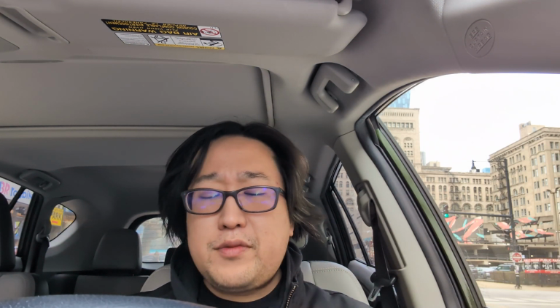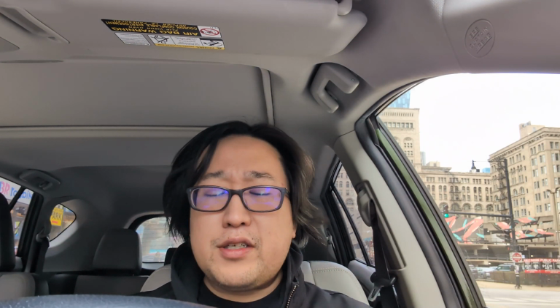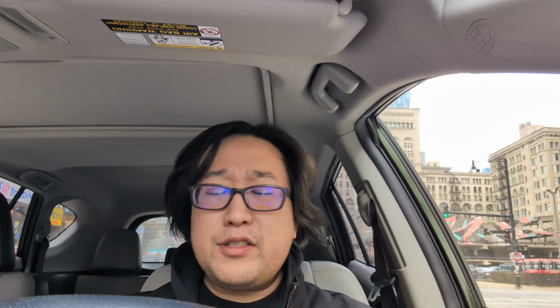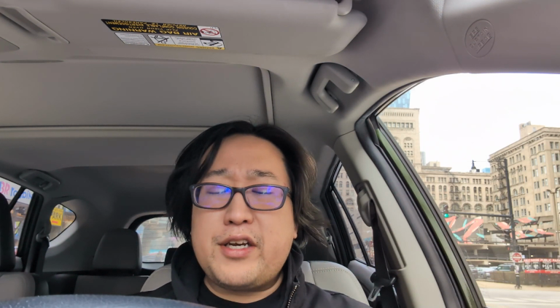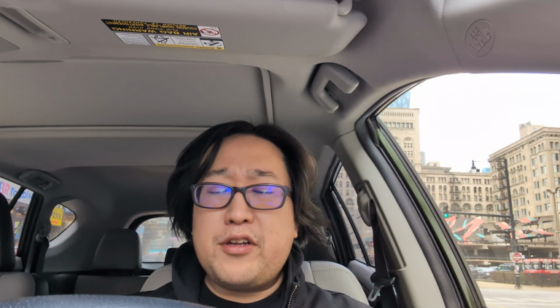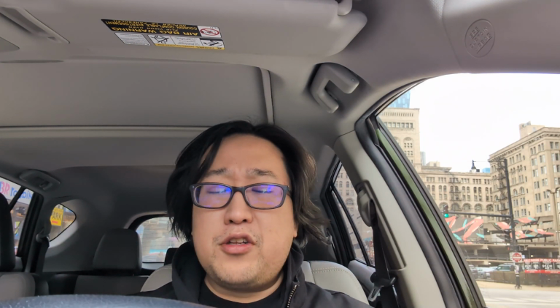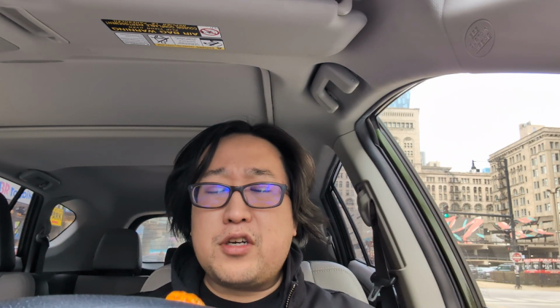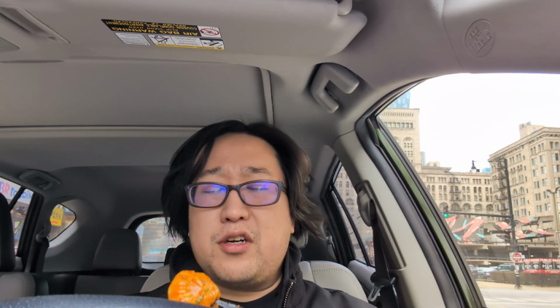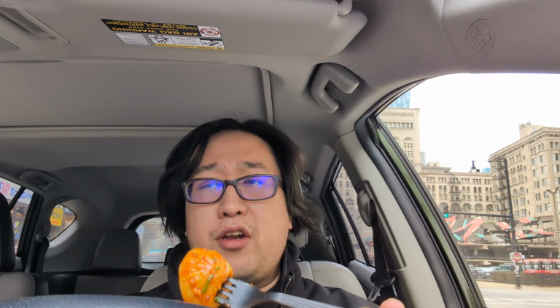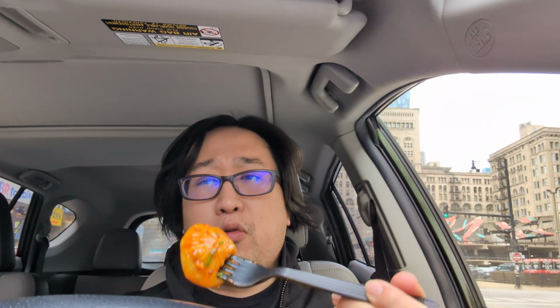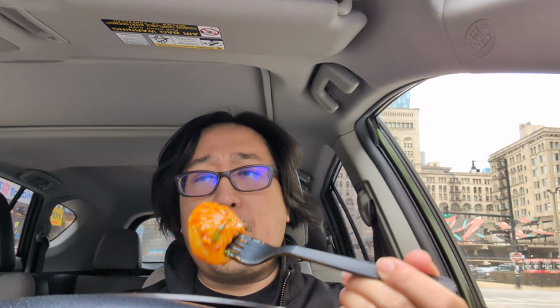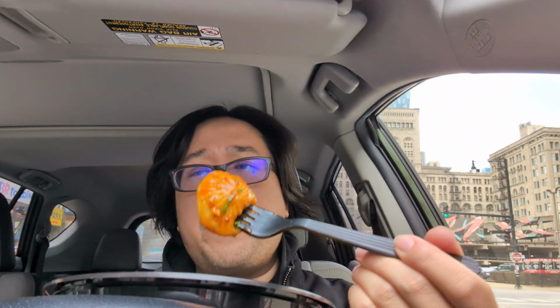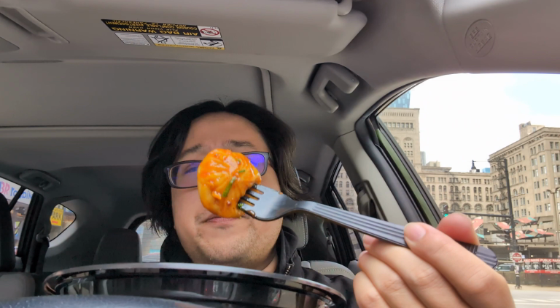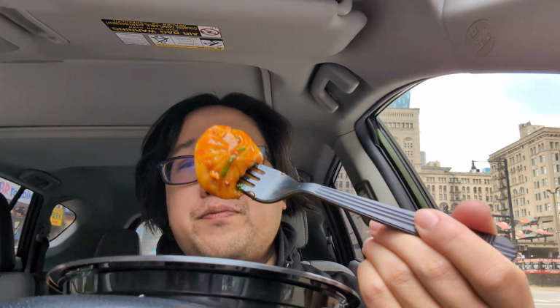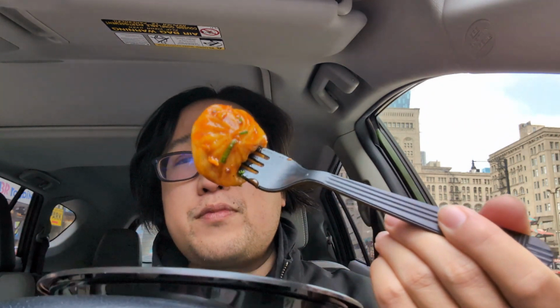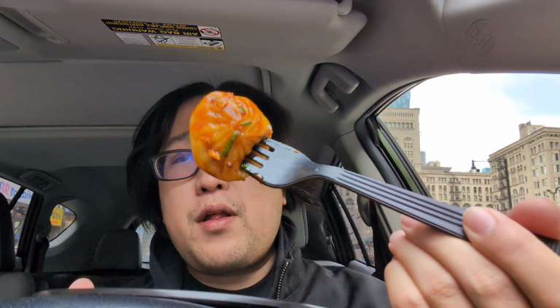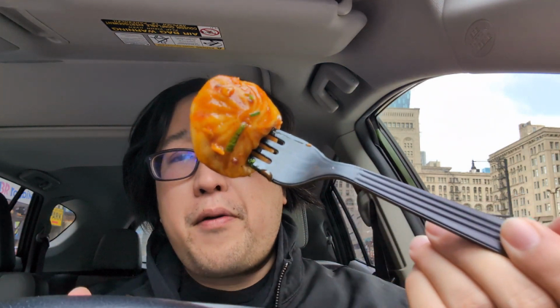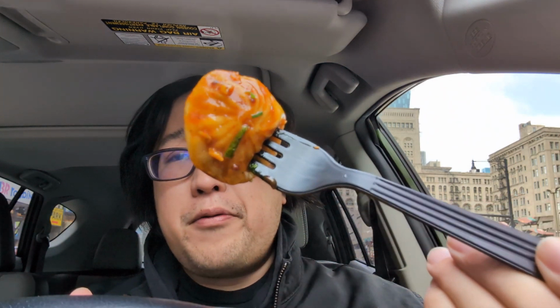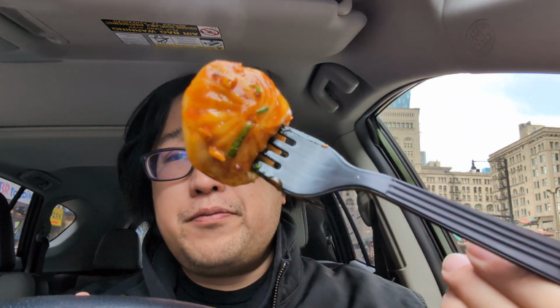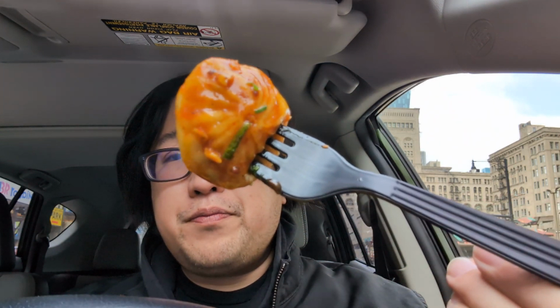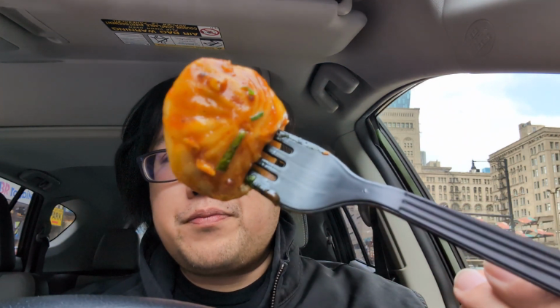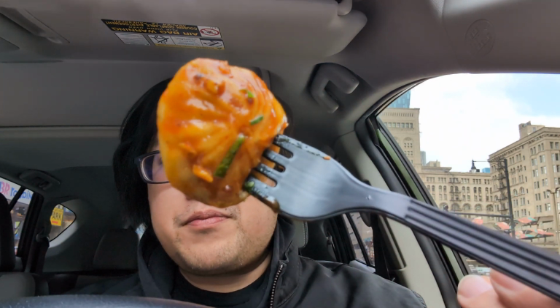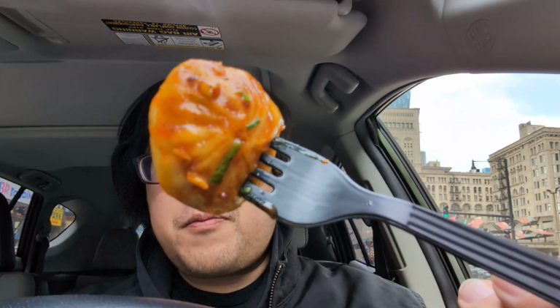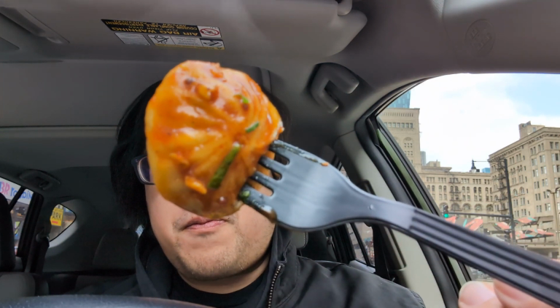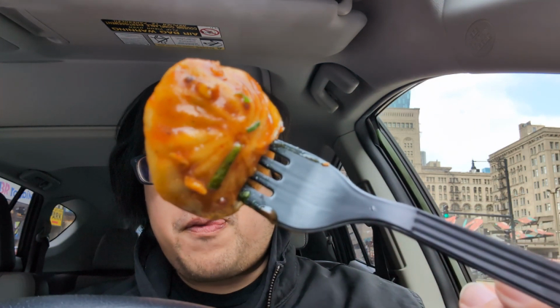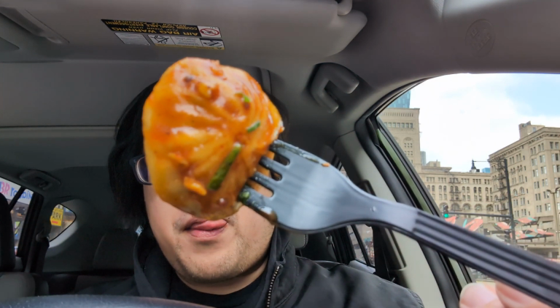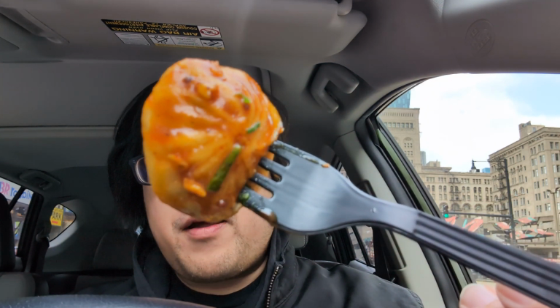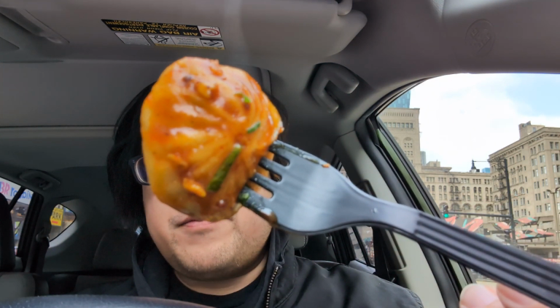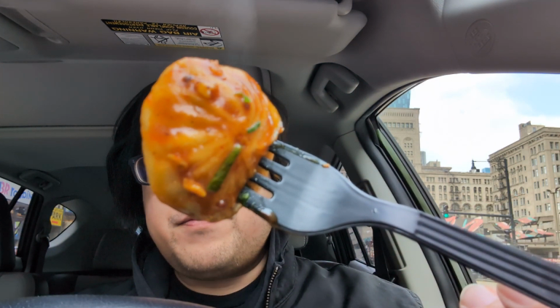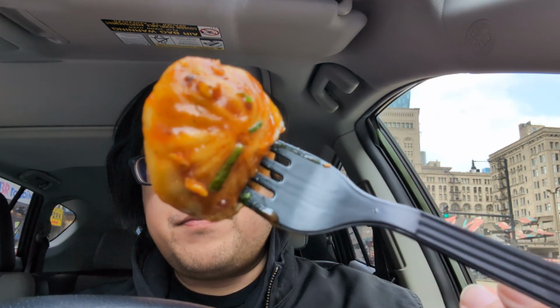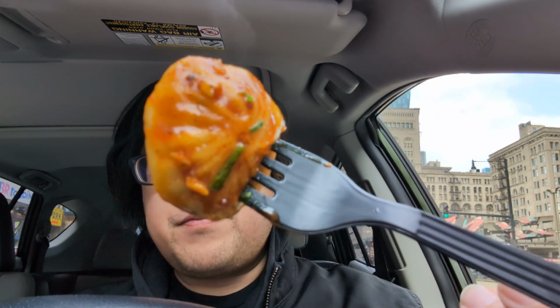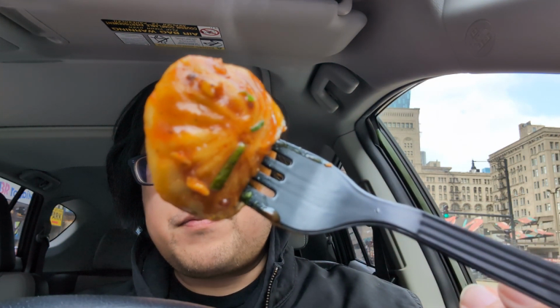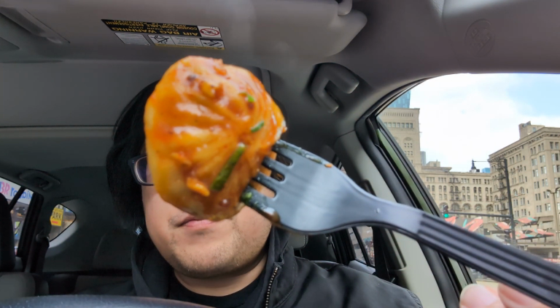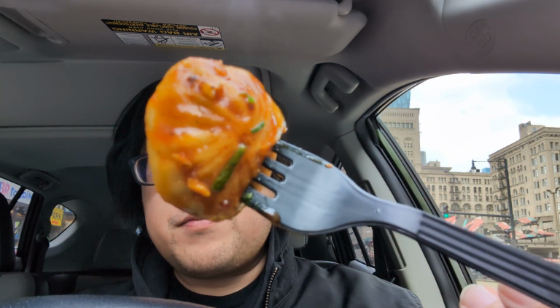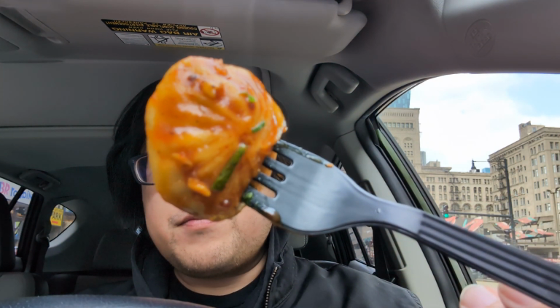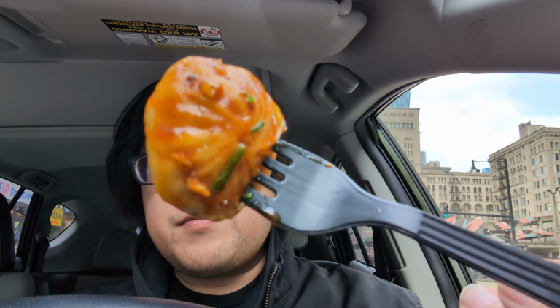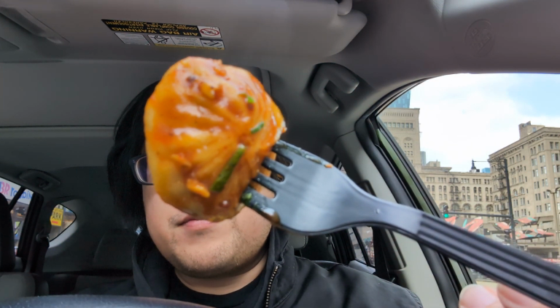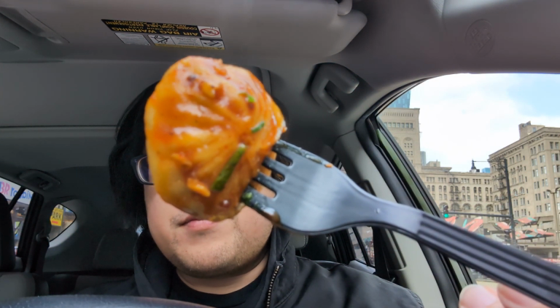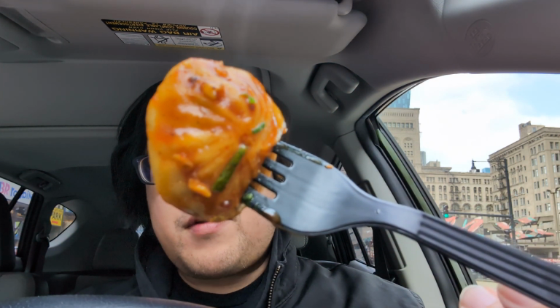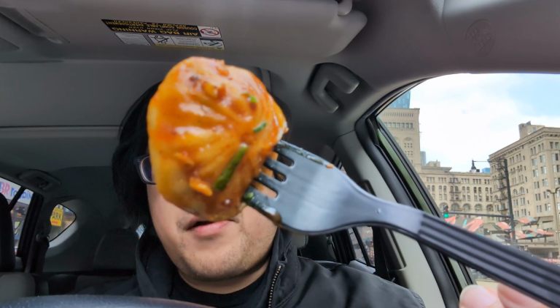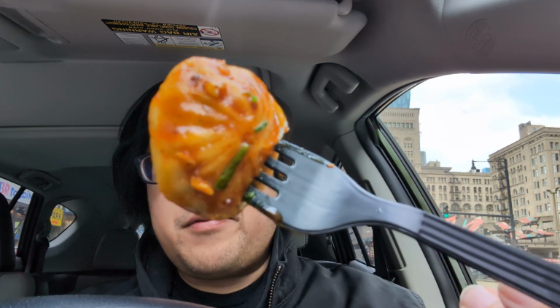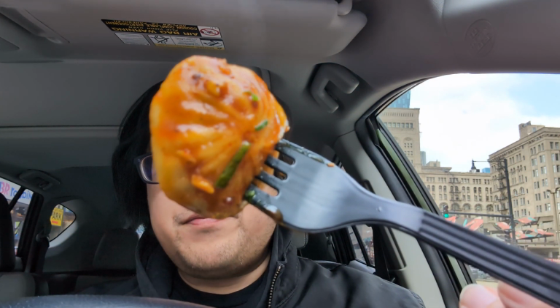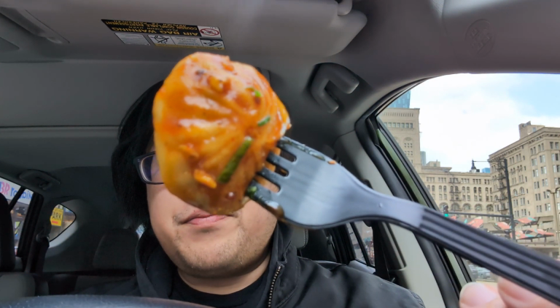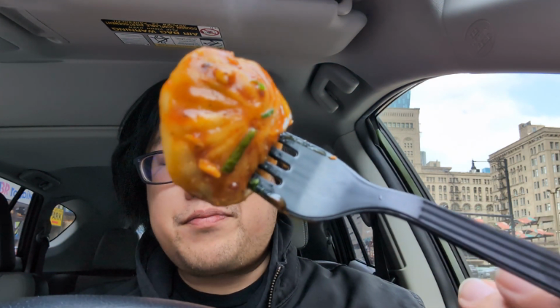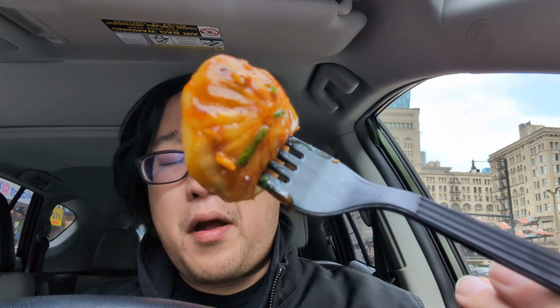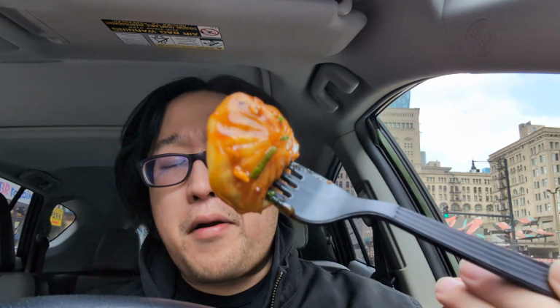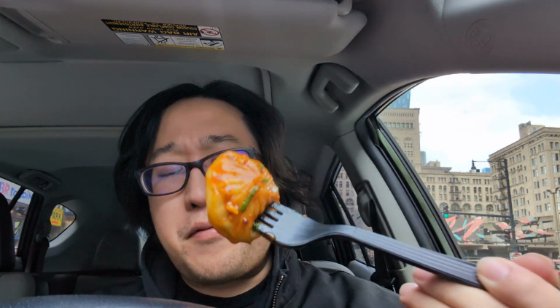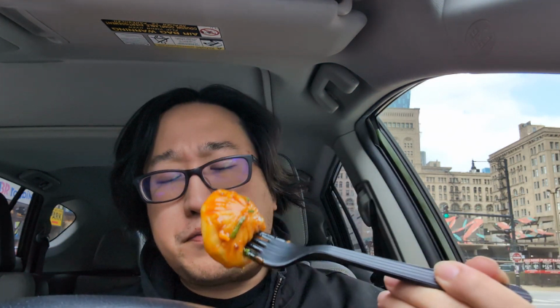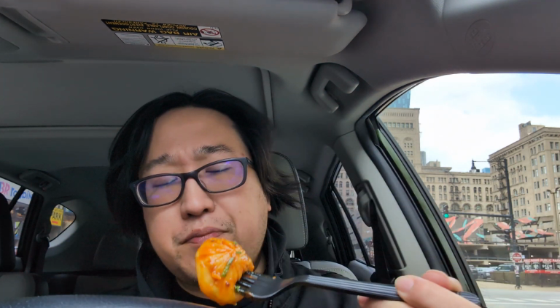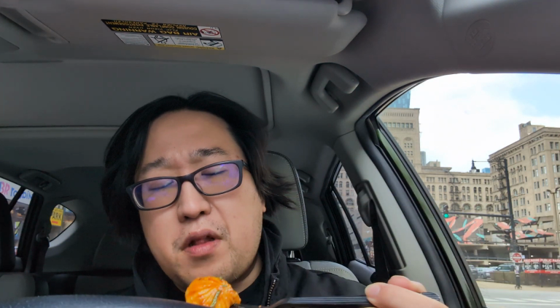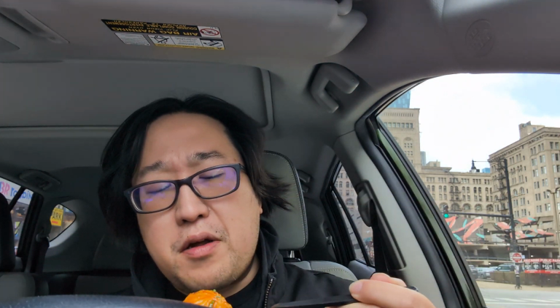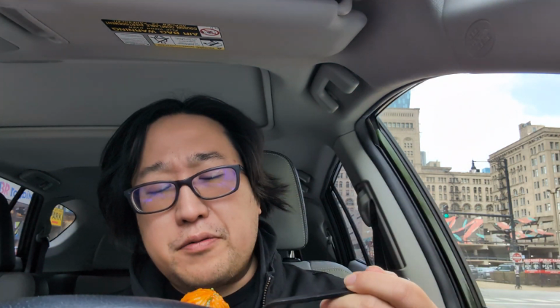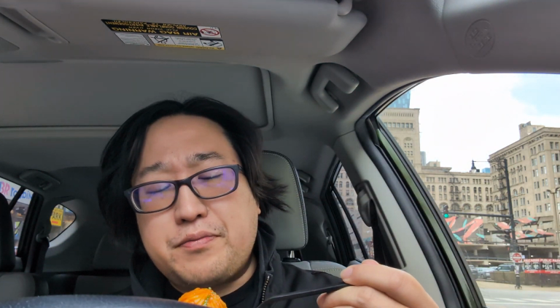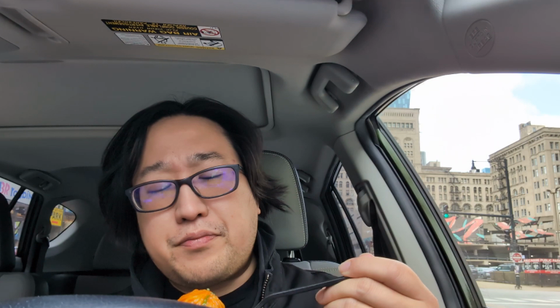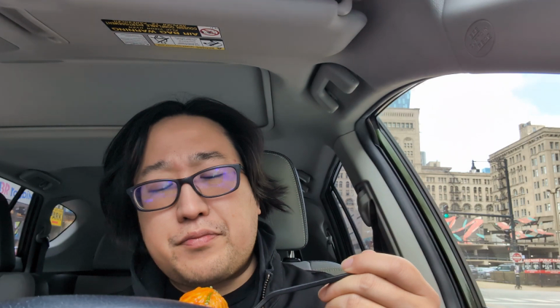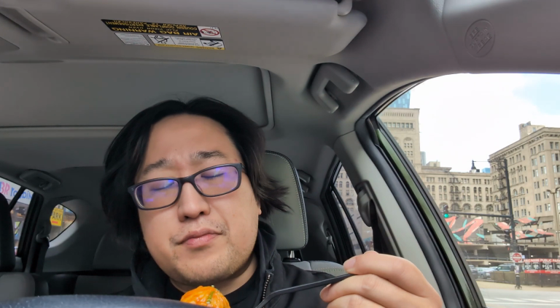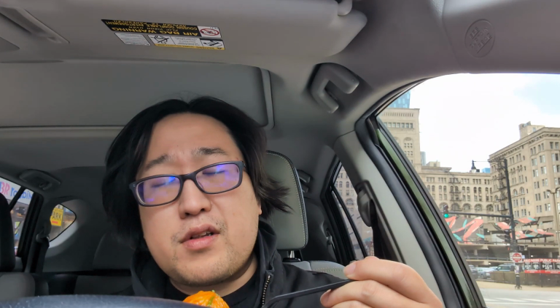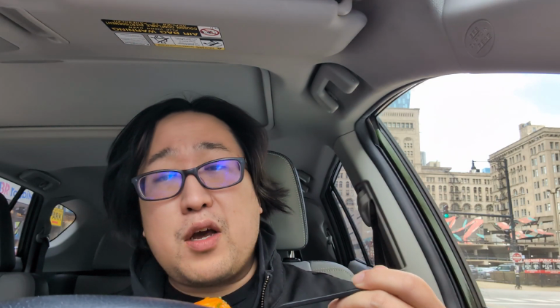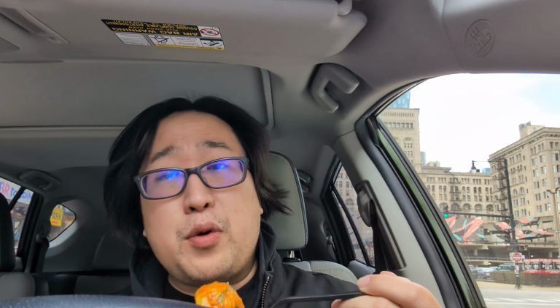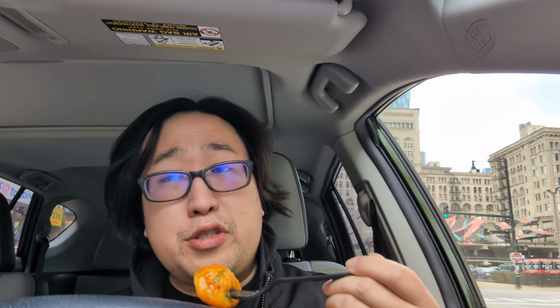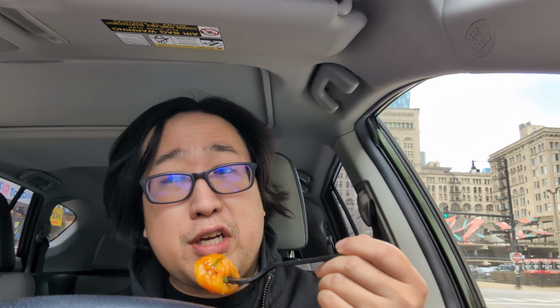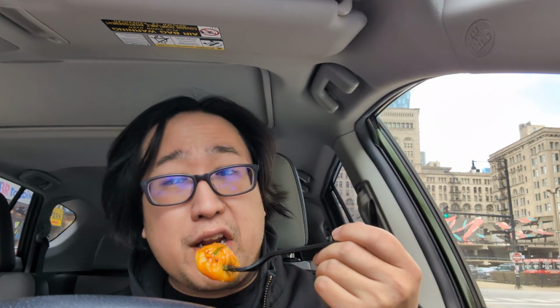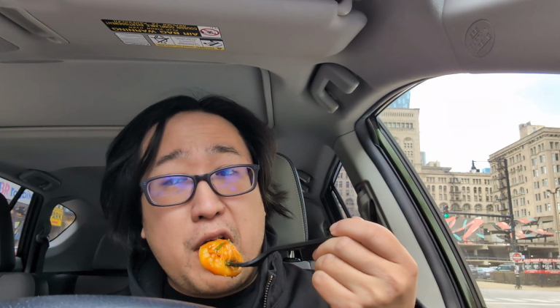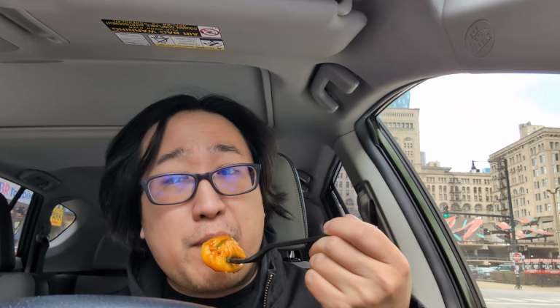Let's take another look at another one. You should check it out.